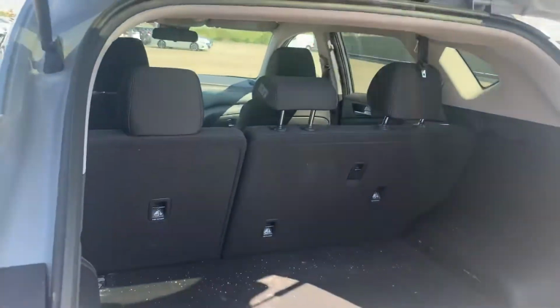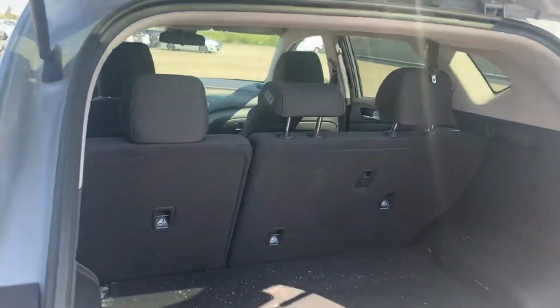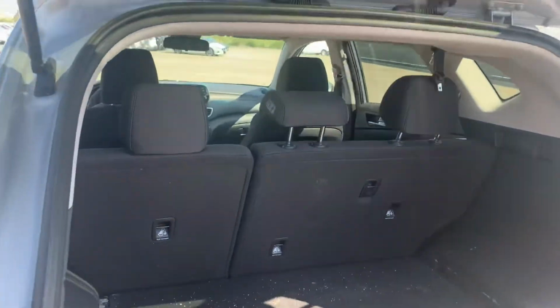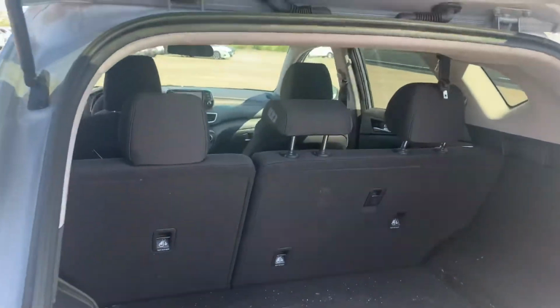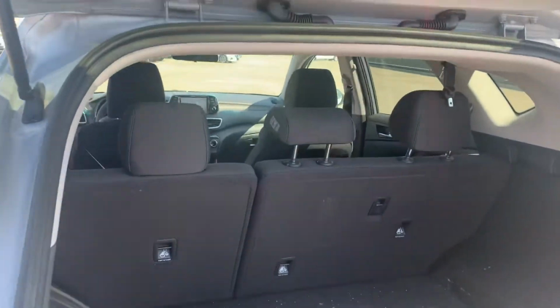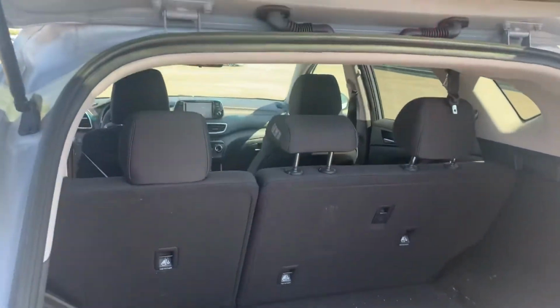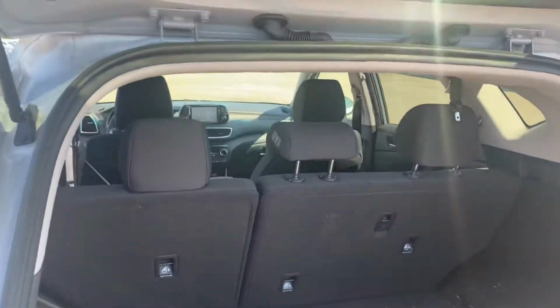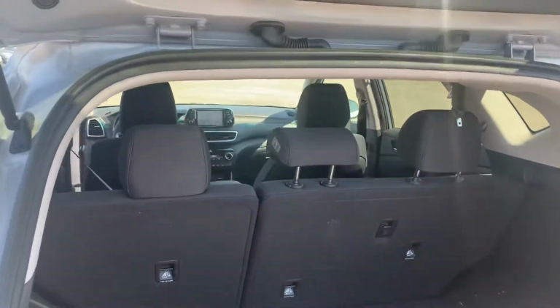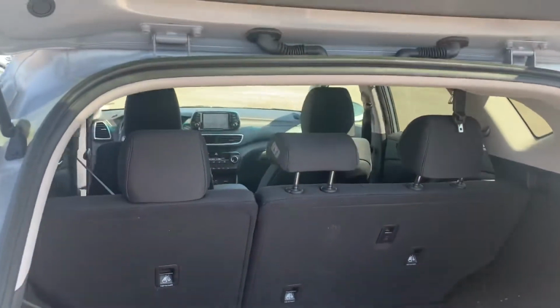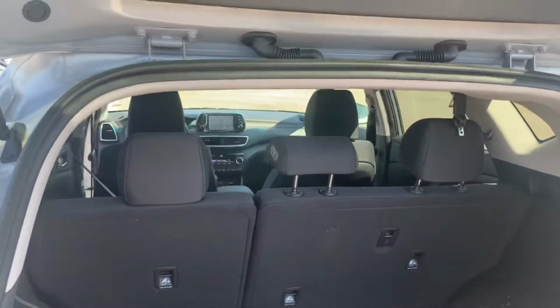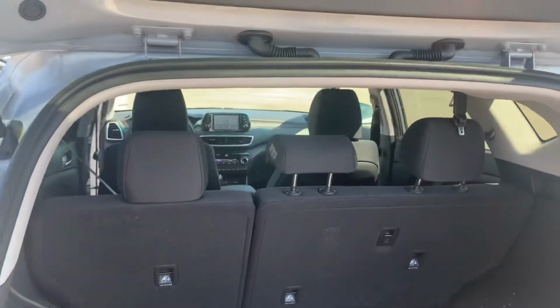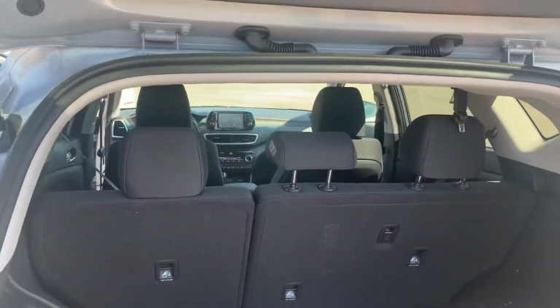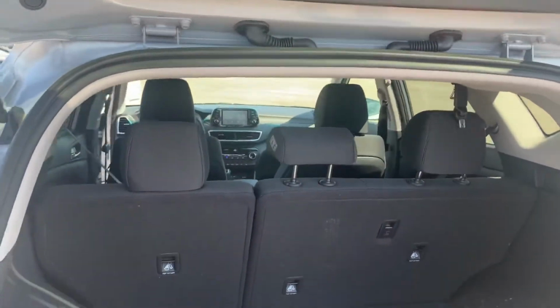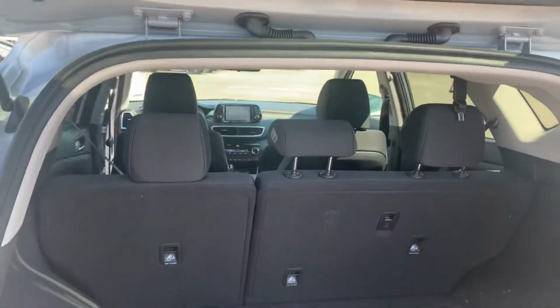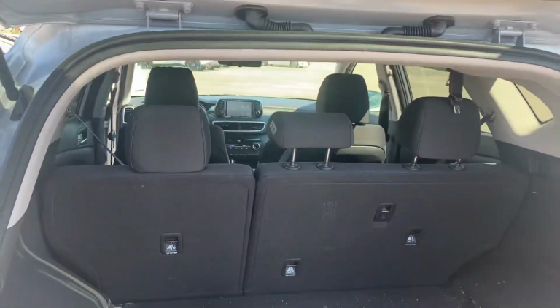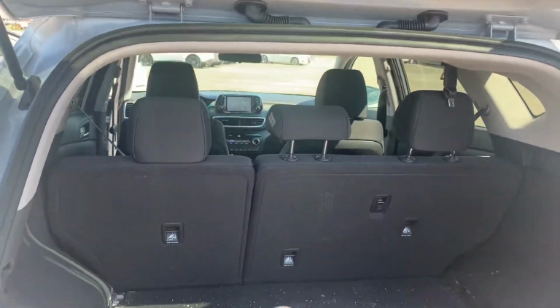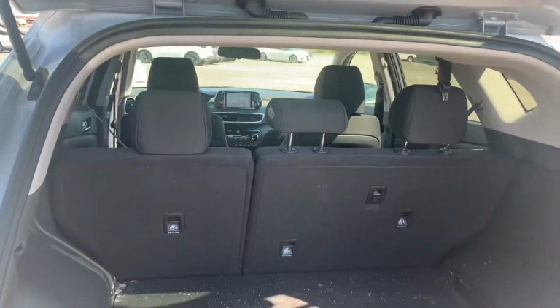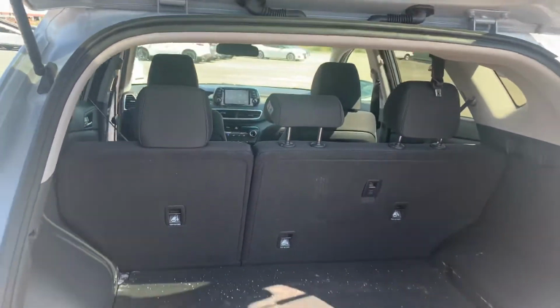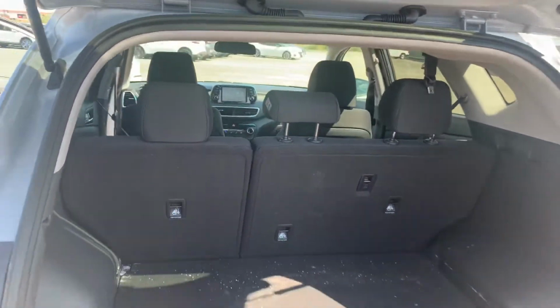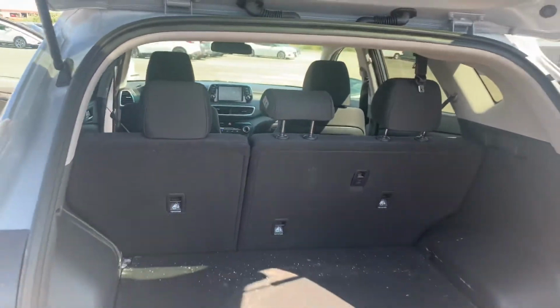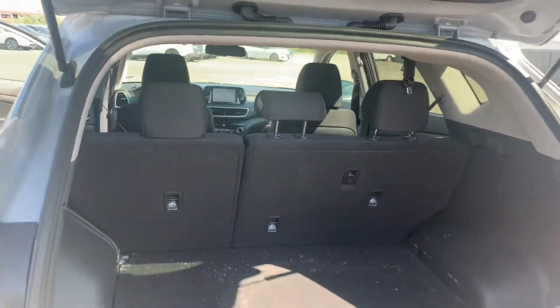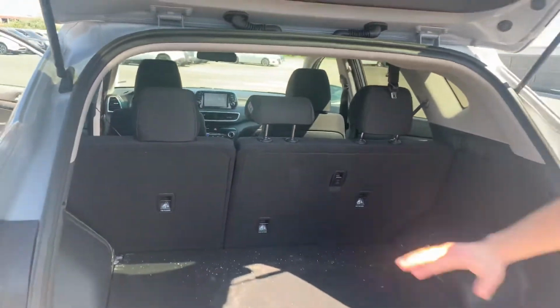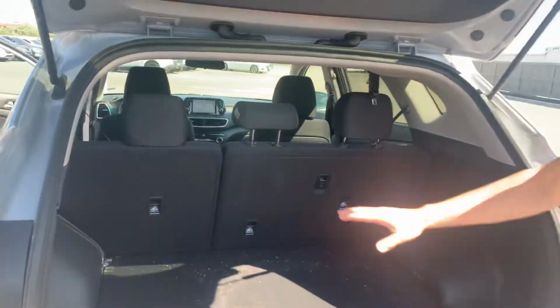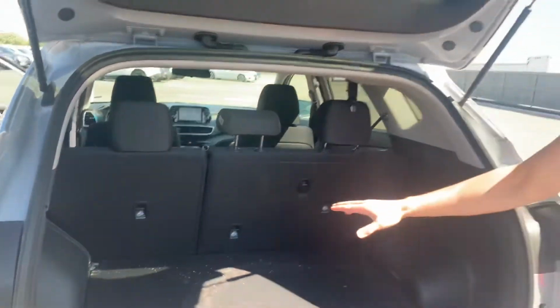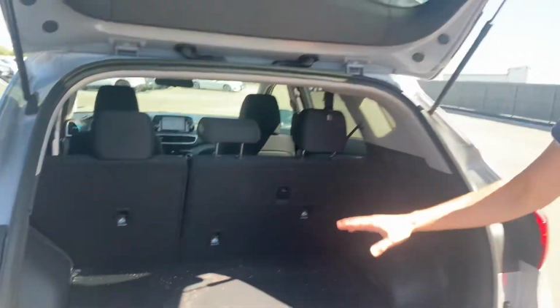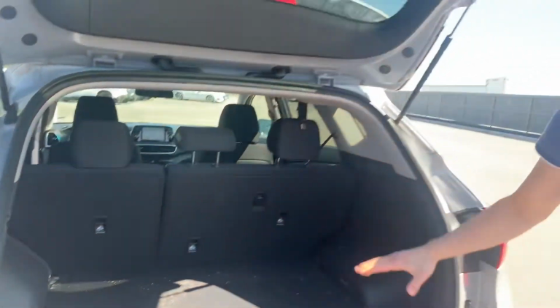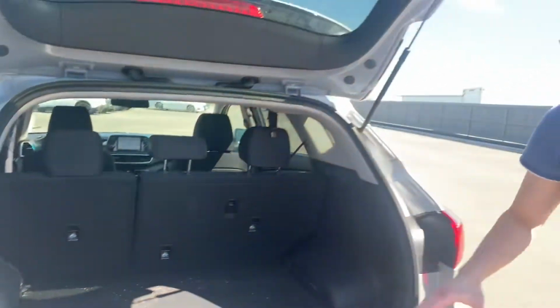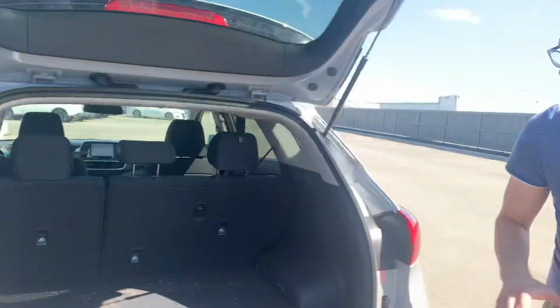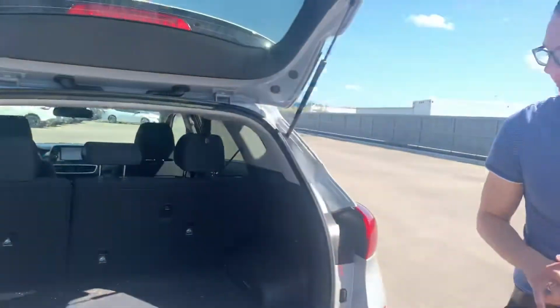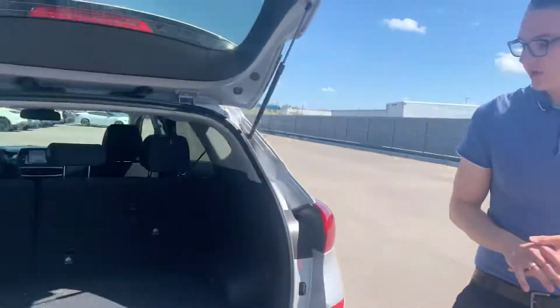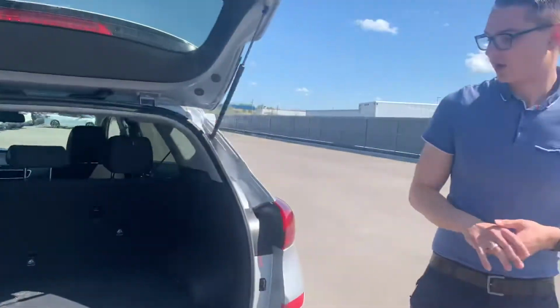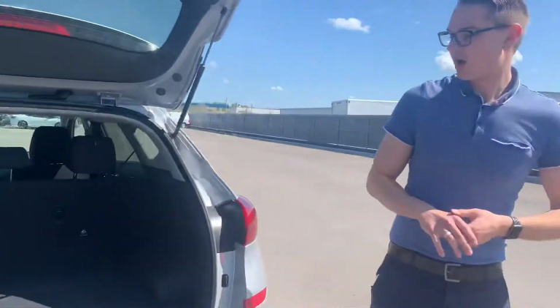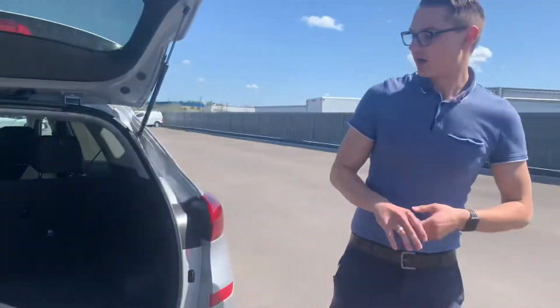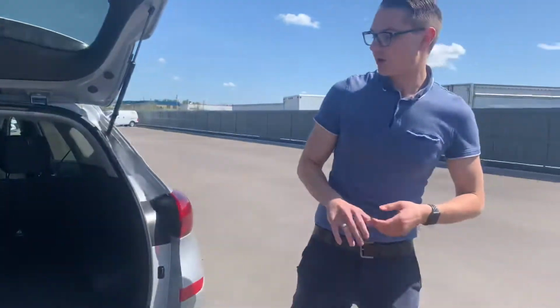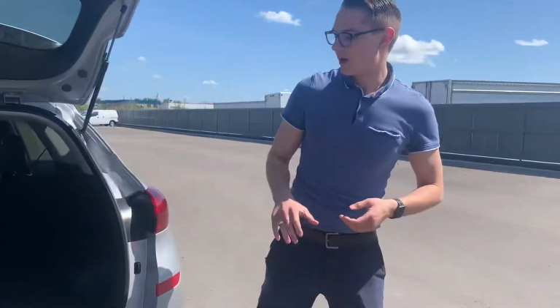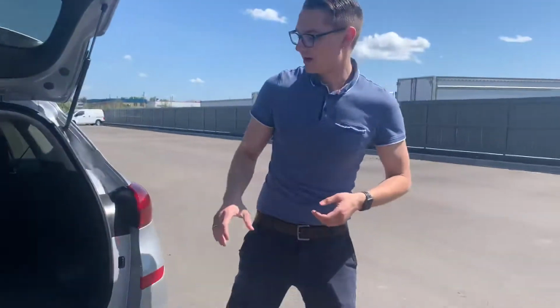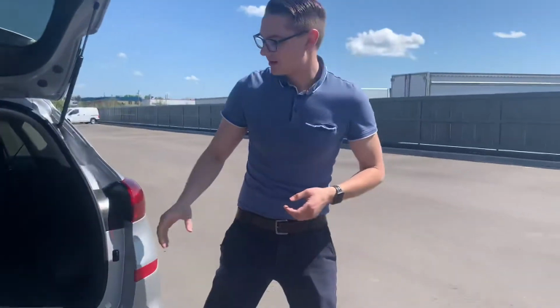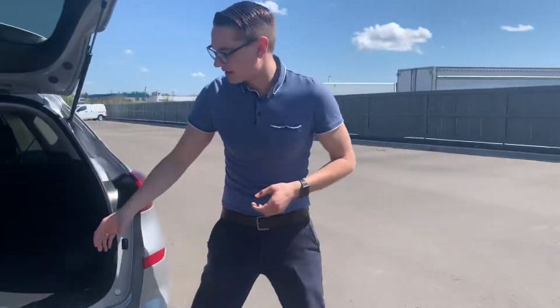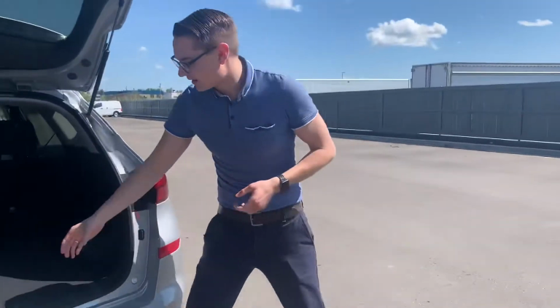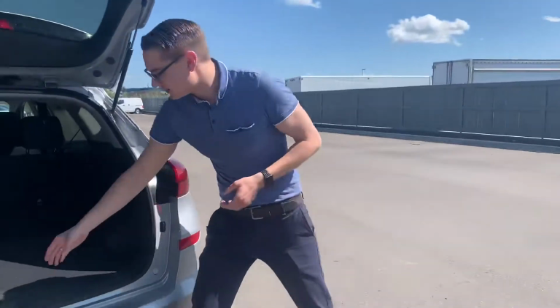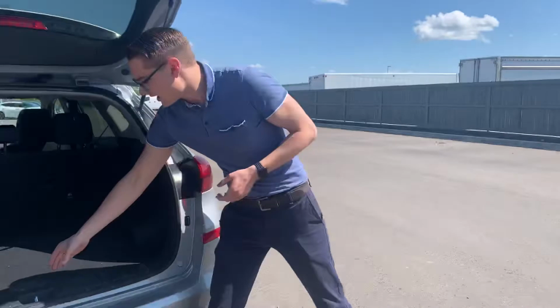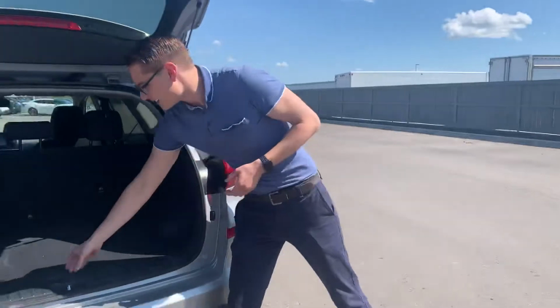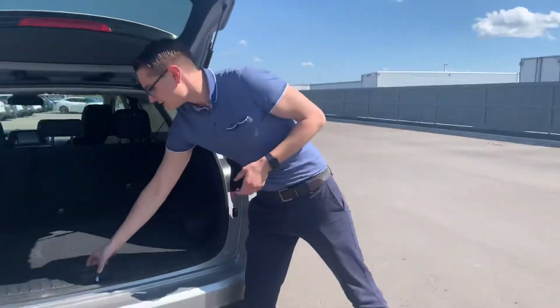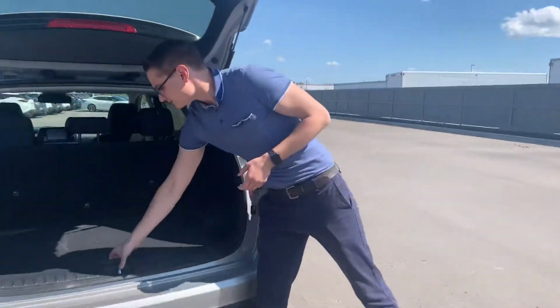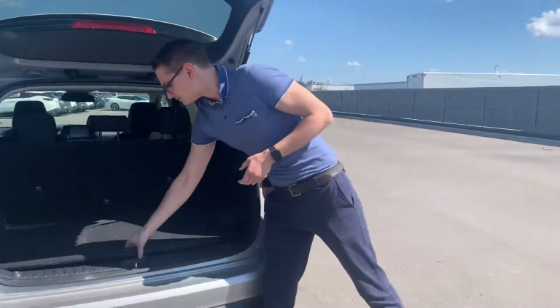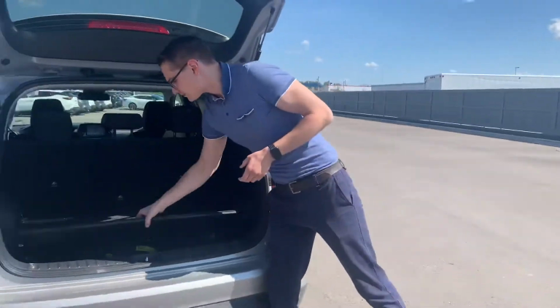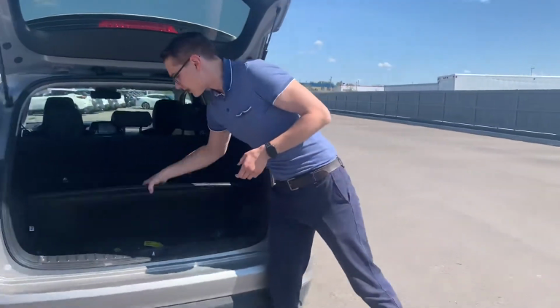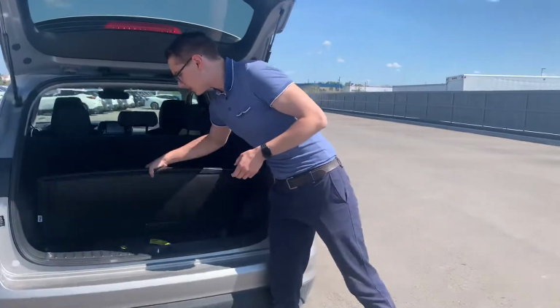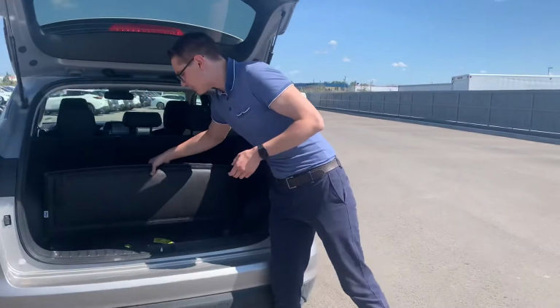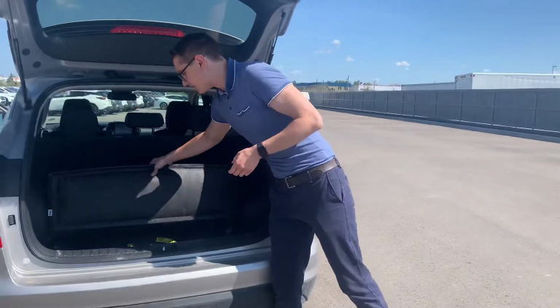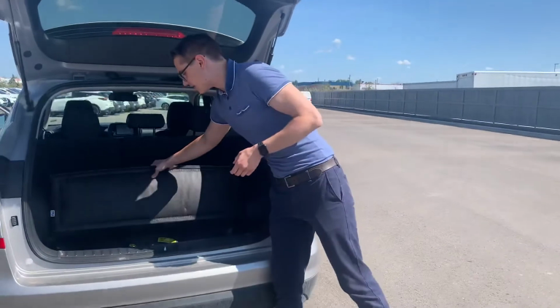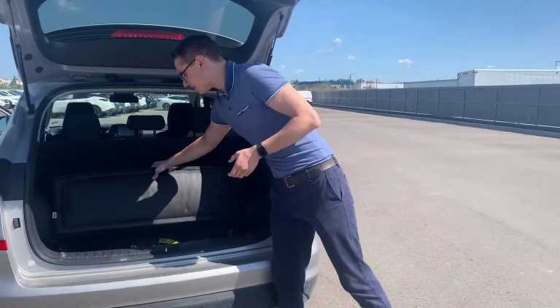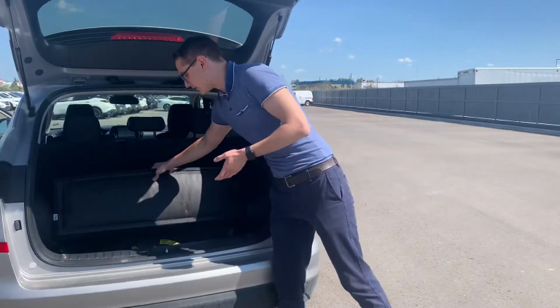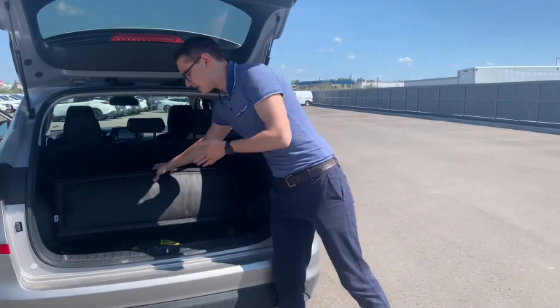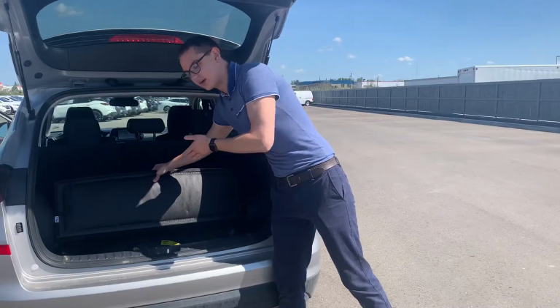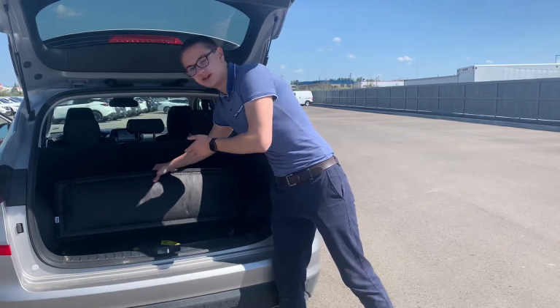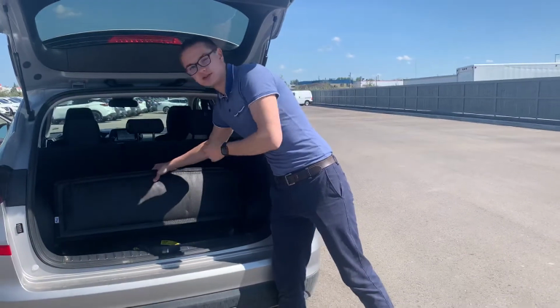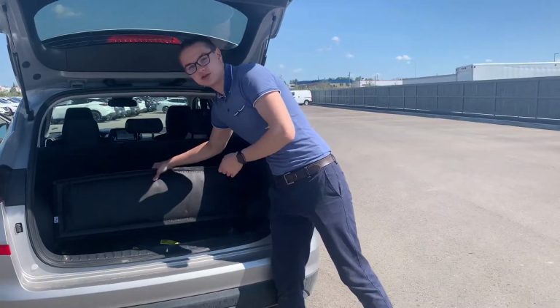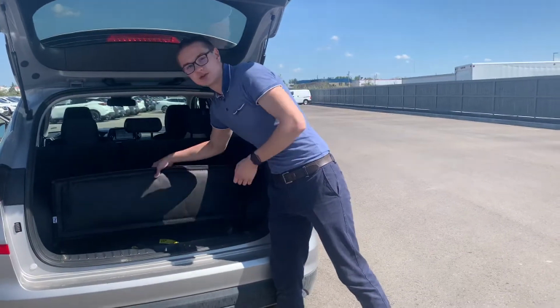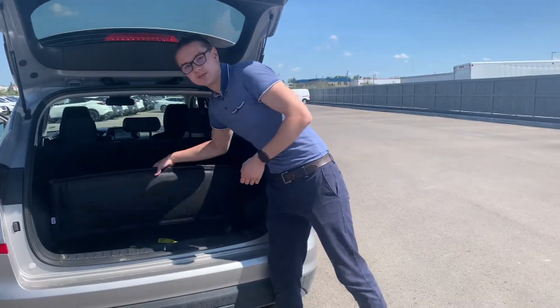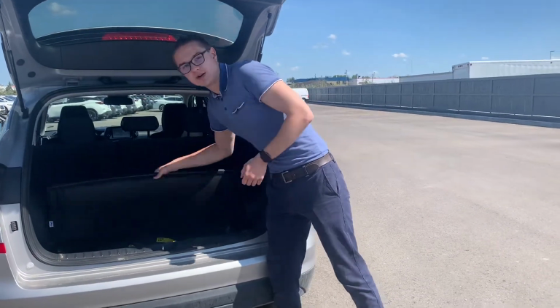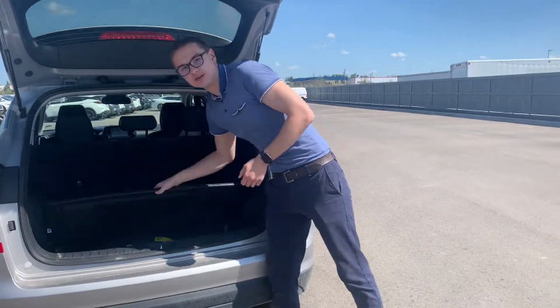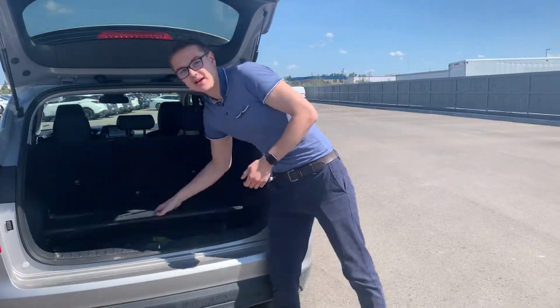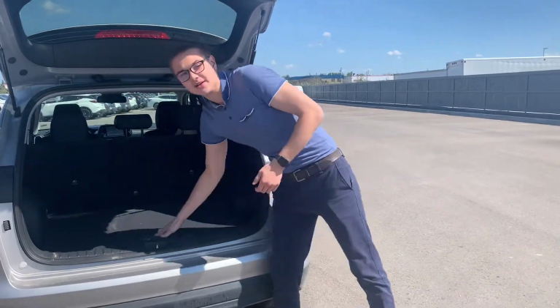Into the back, lots of storage space there for your cargo, anything like that. And even under here is your spare tire.